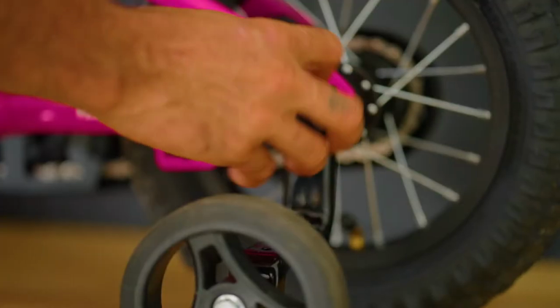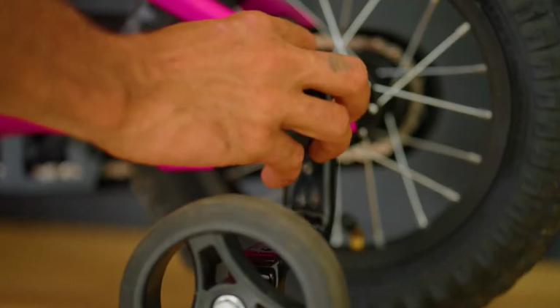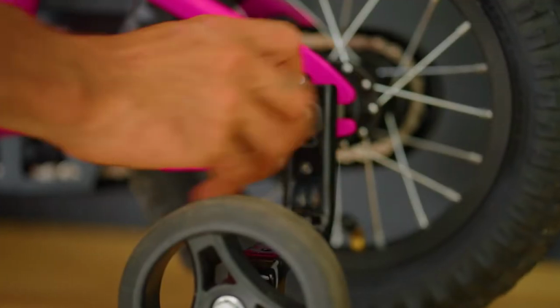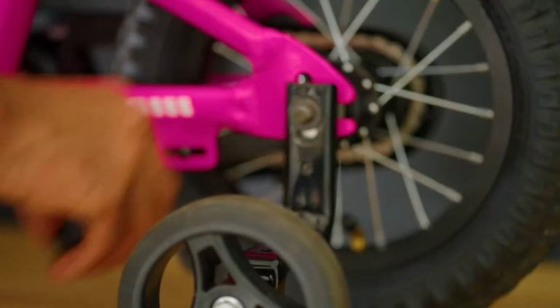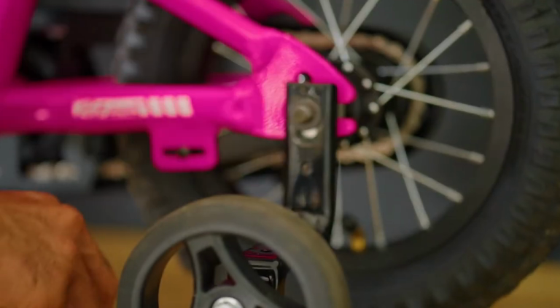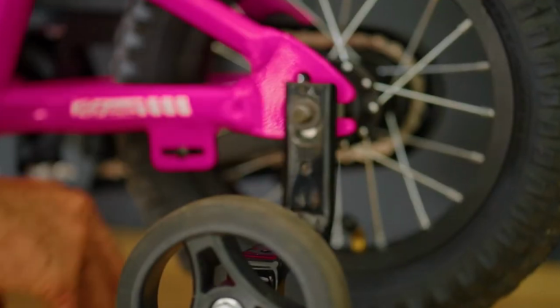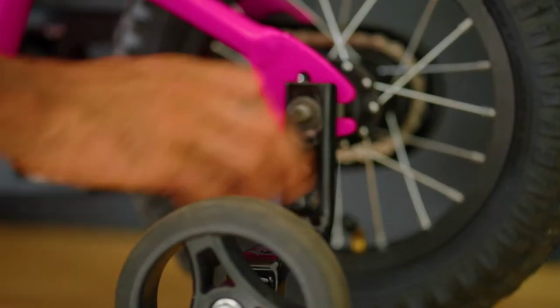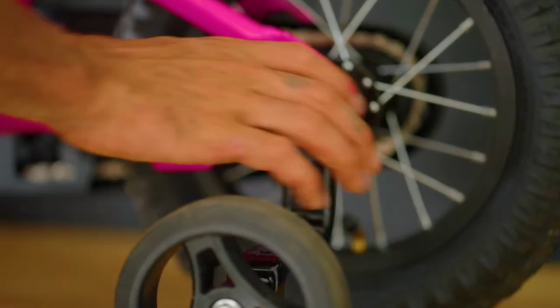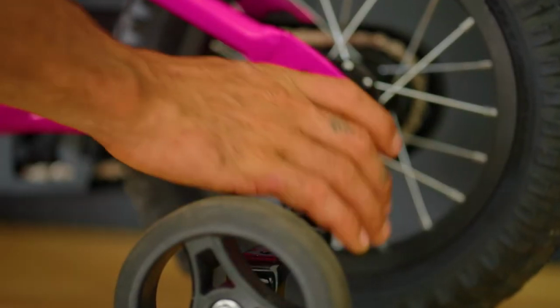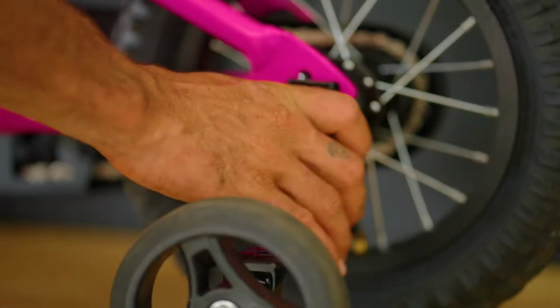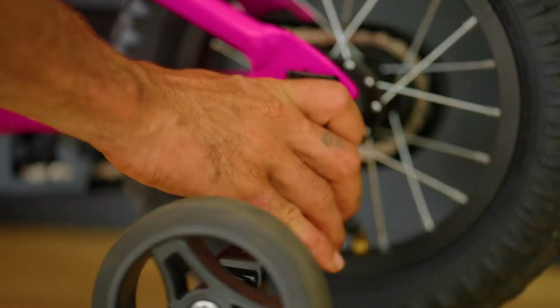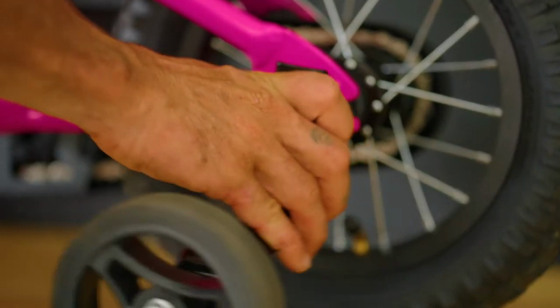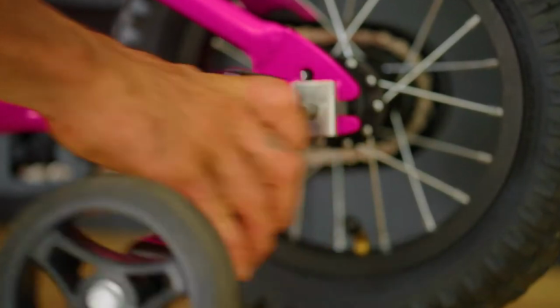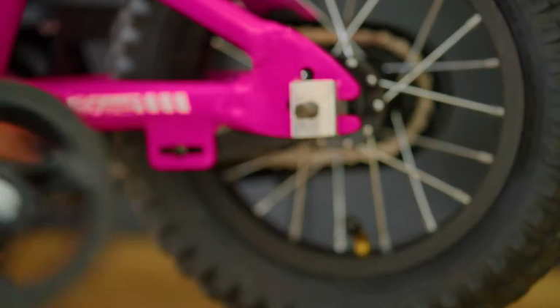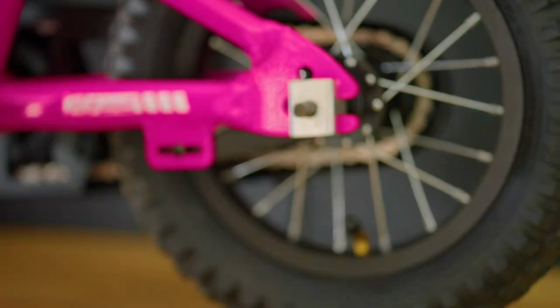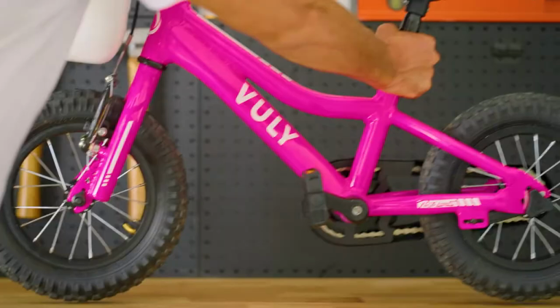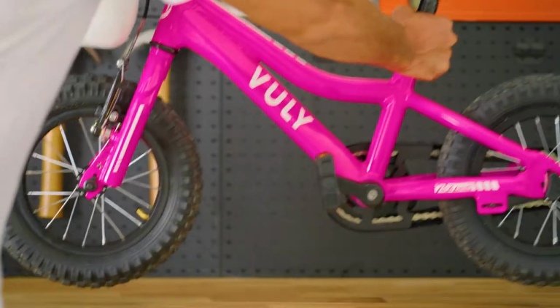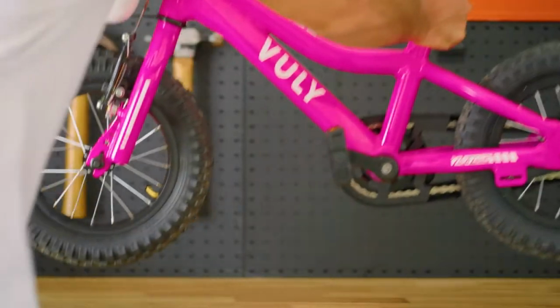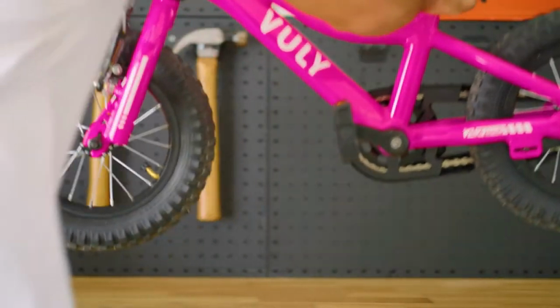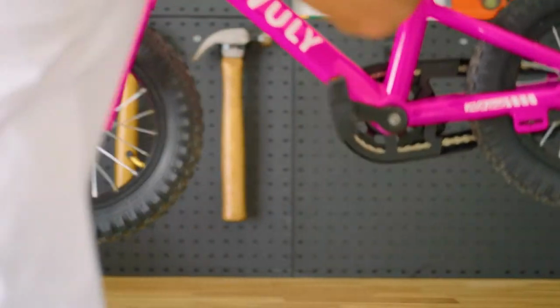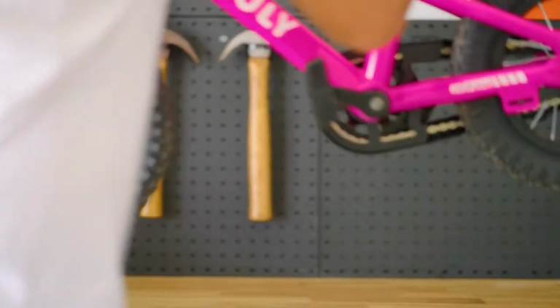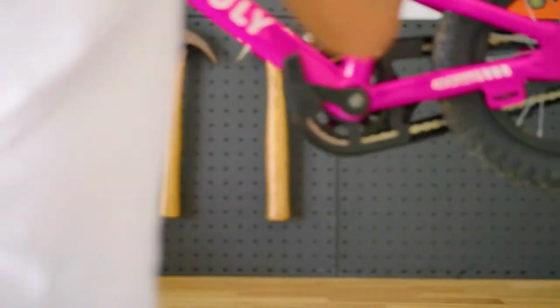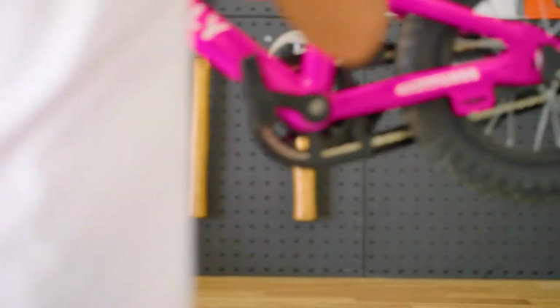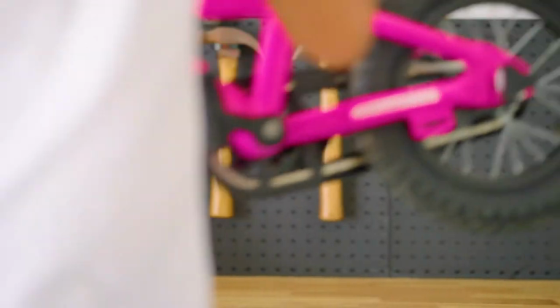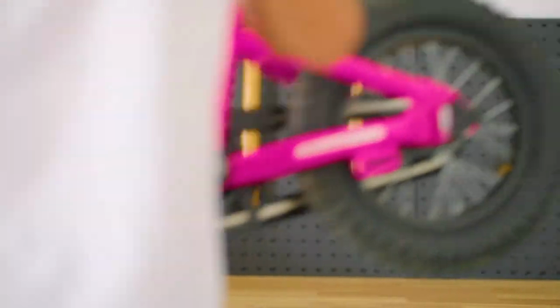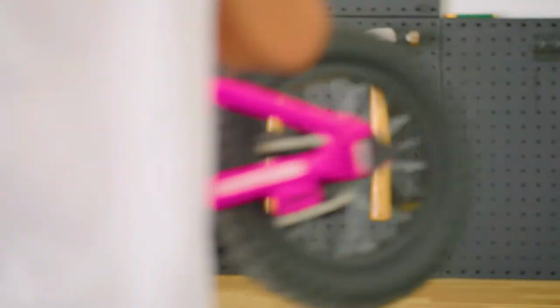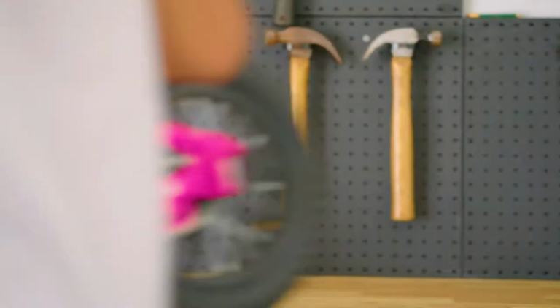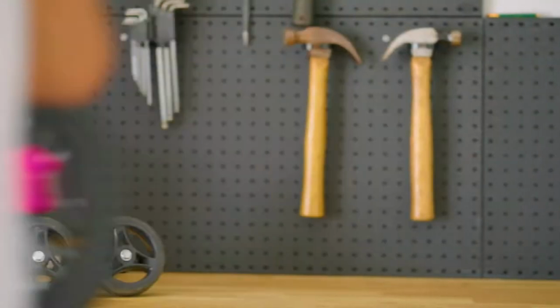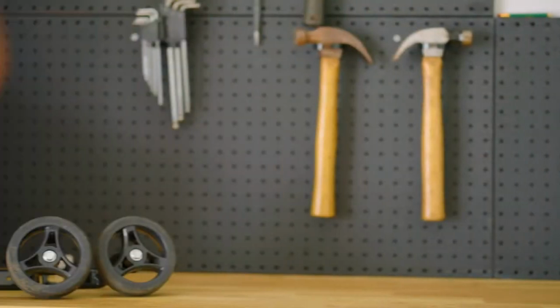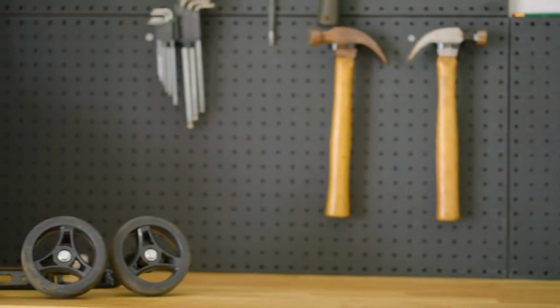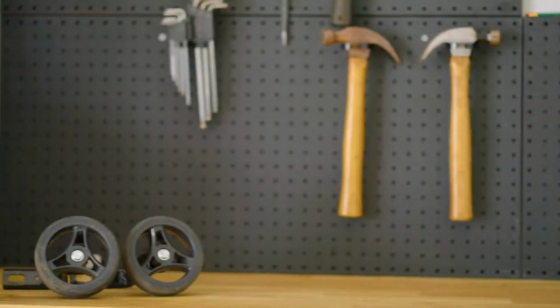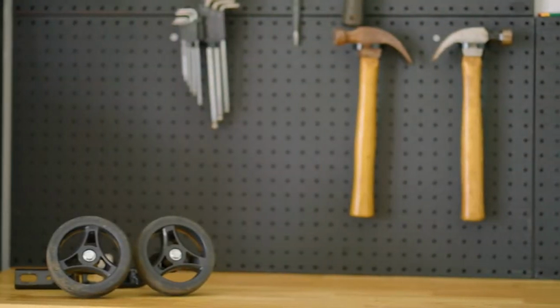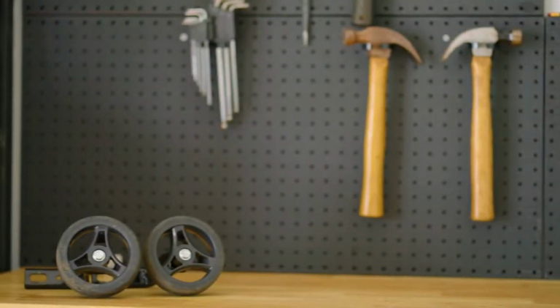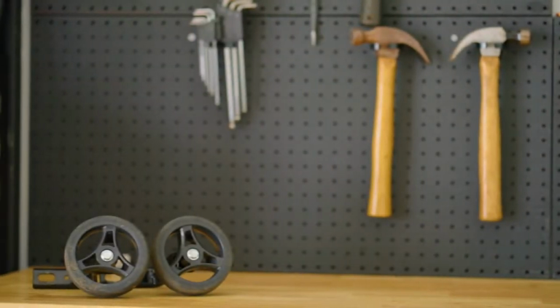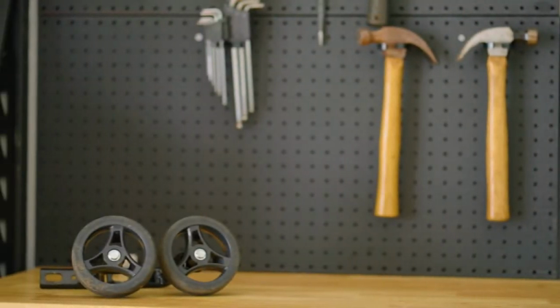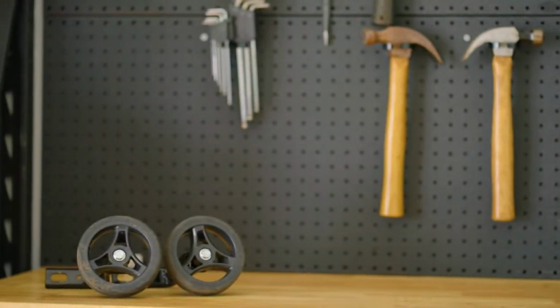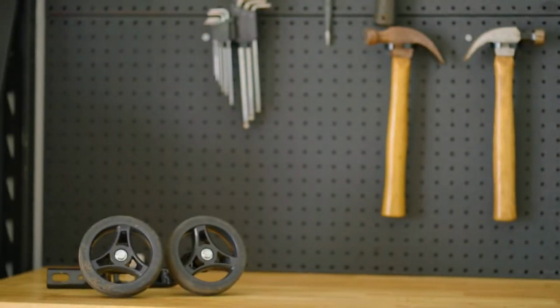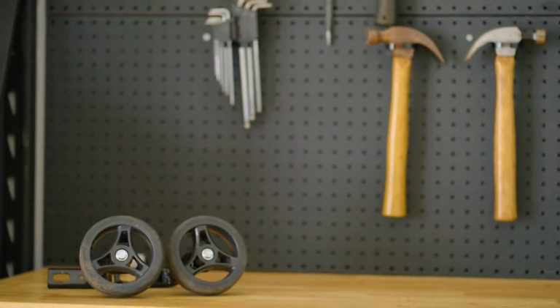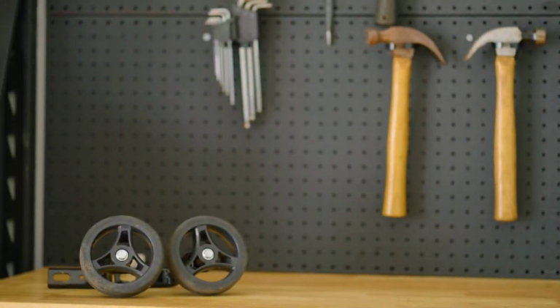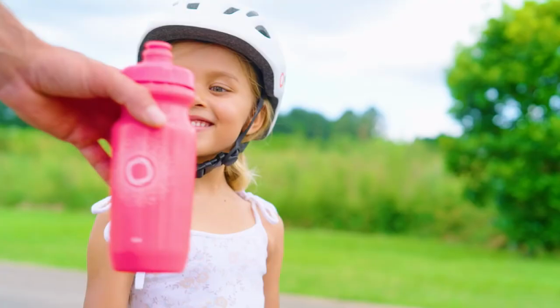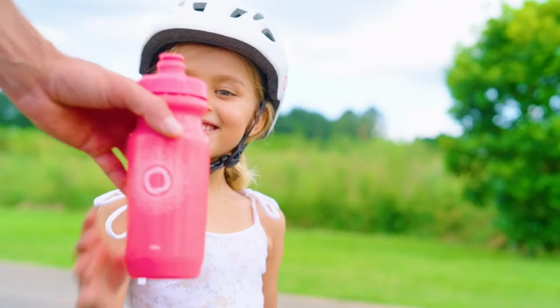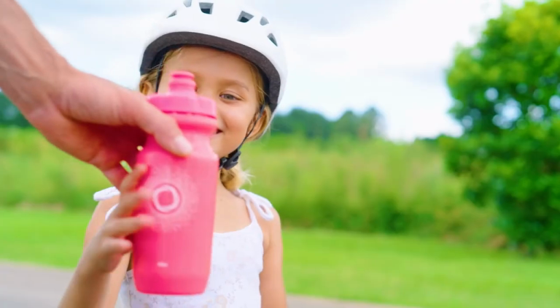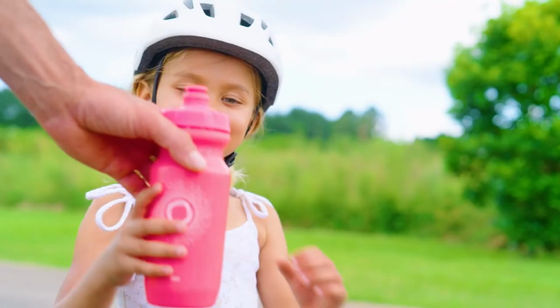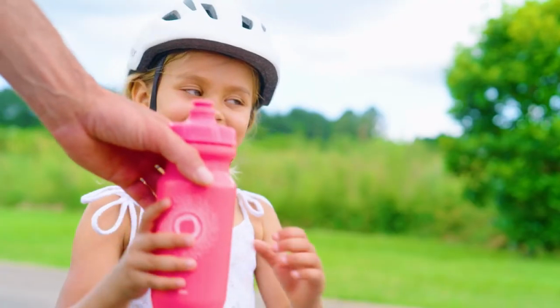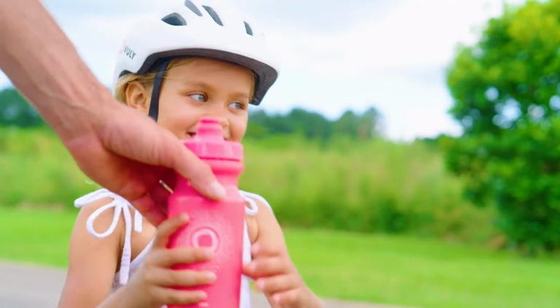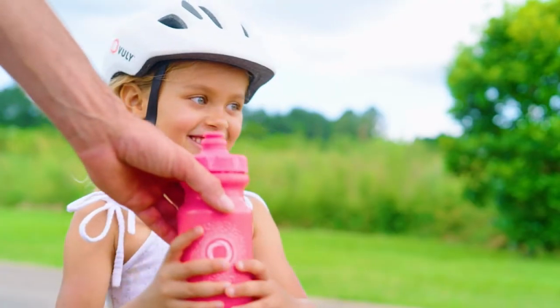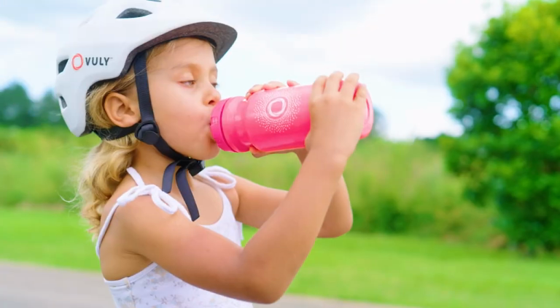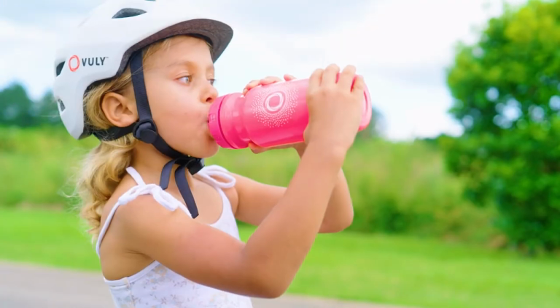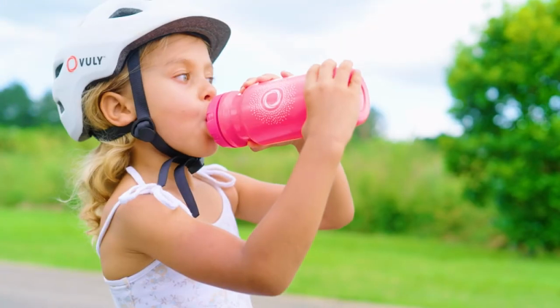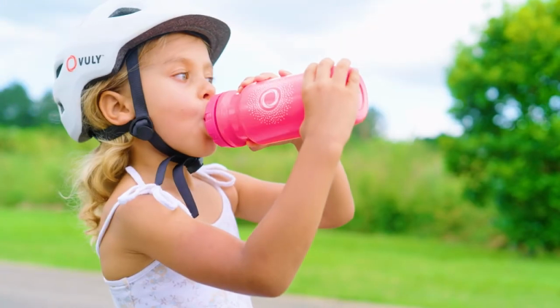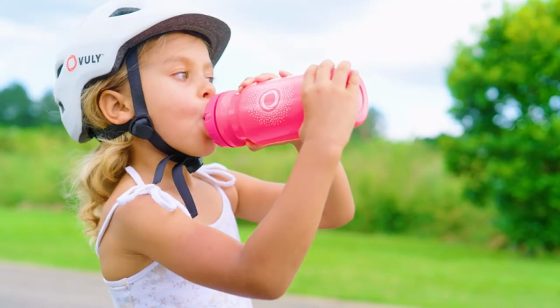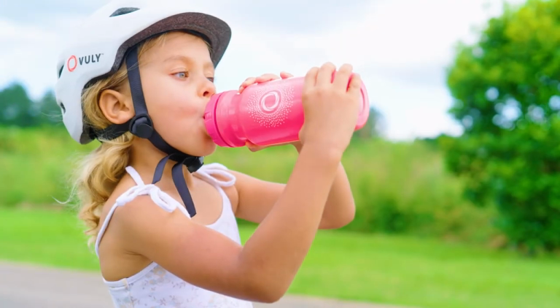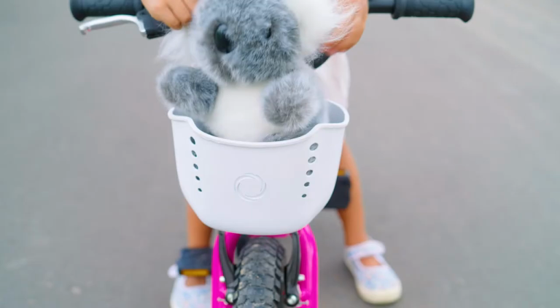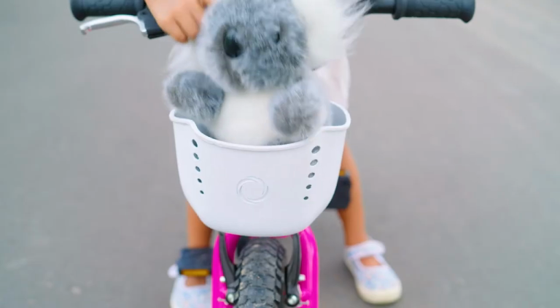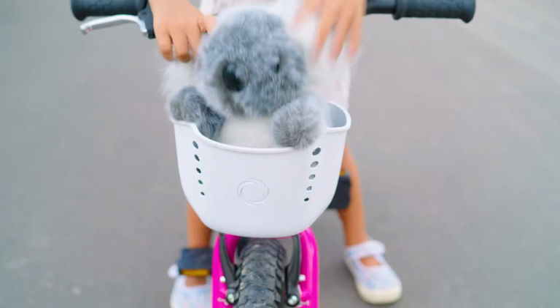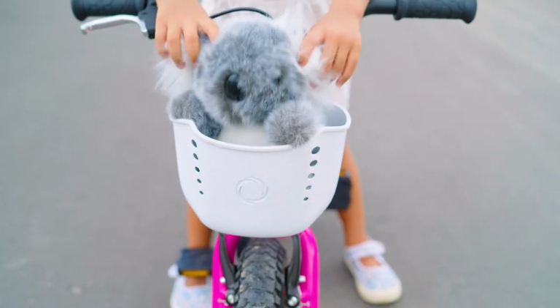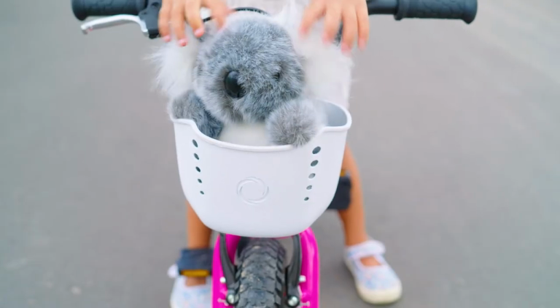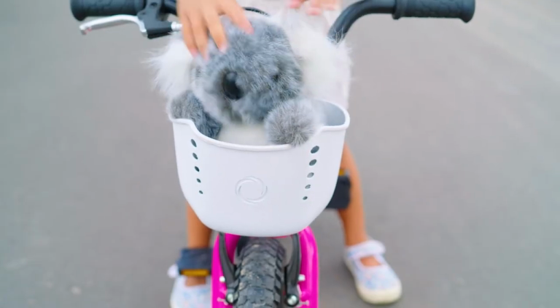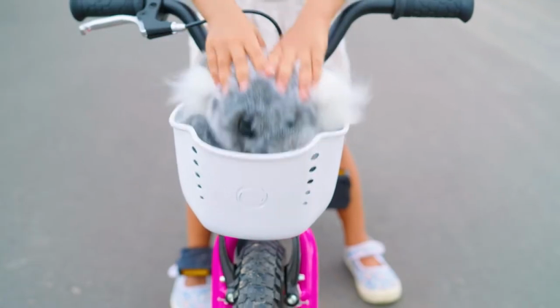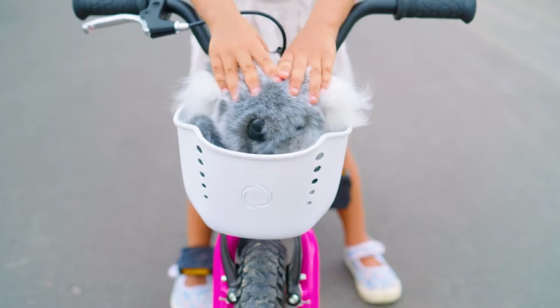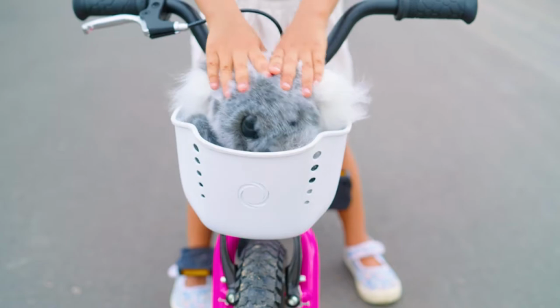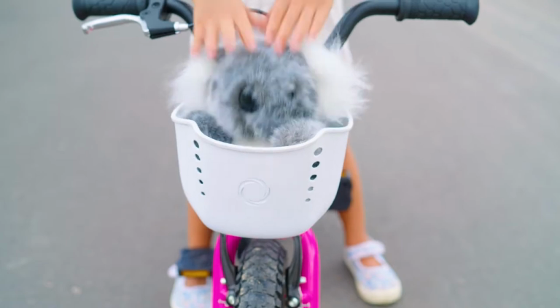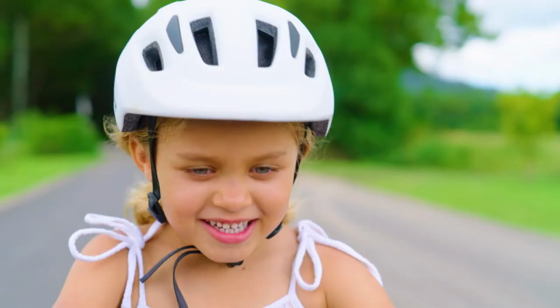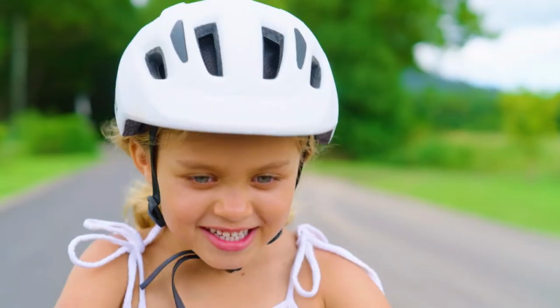When they're ready to ride without training wheels, wide tyres offer all the grip, stability and control they need.